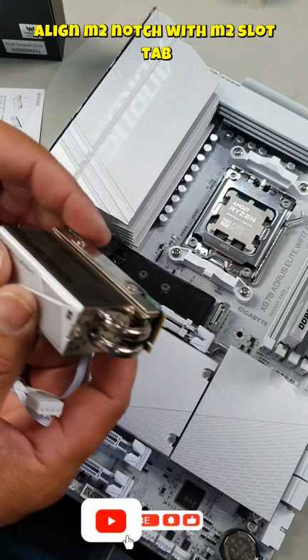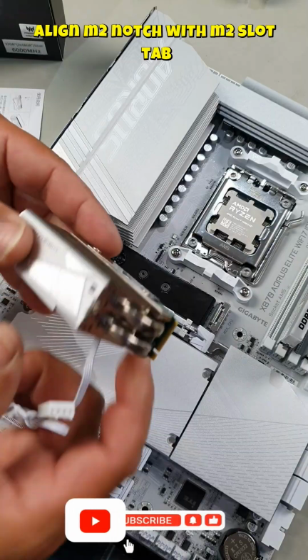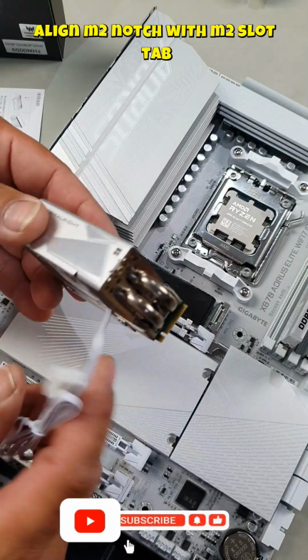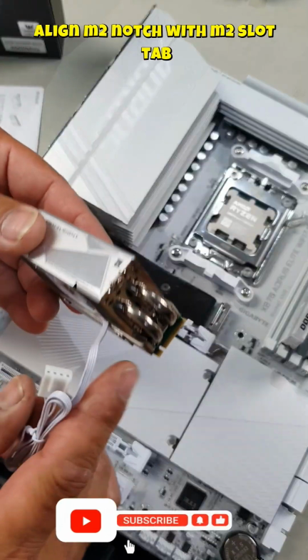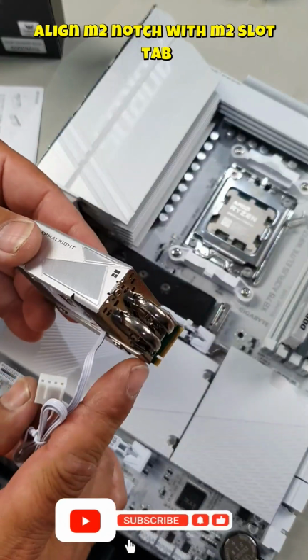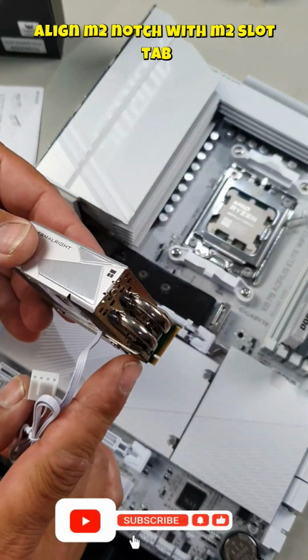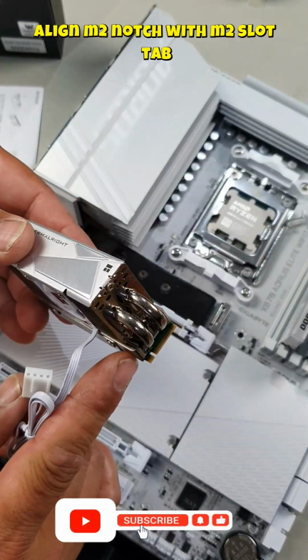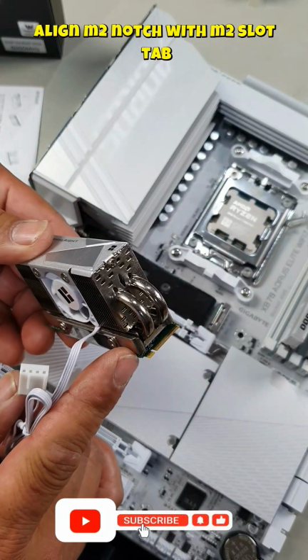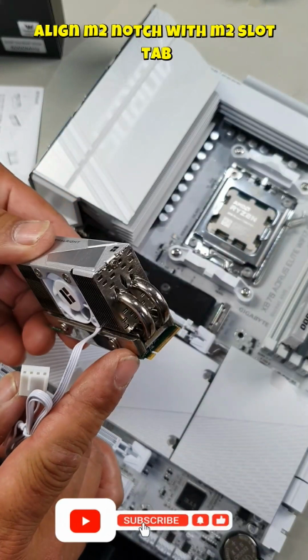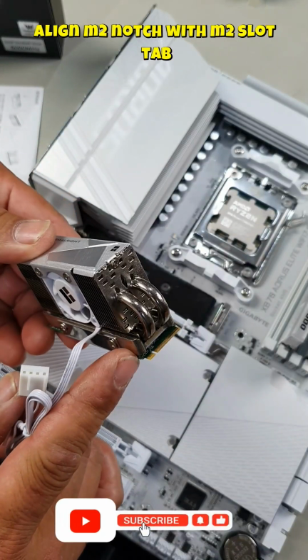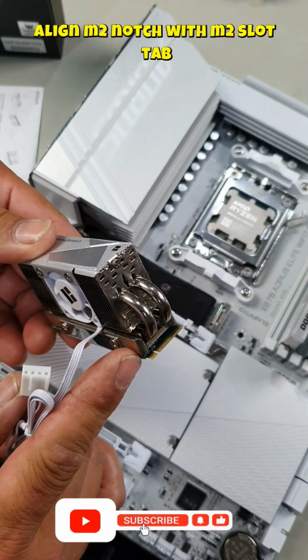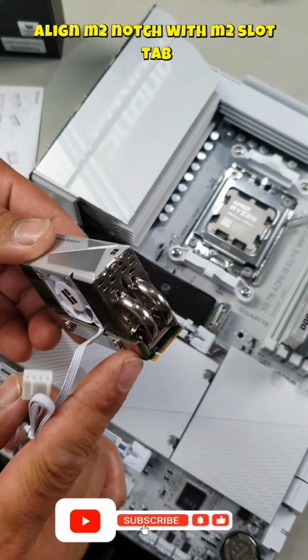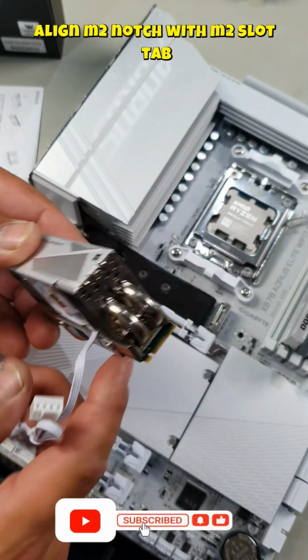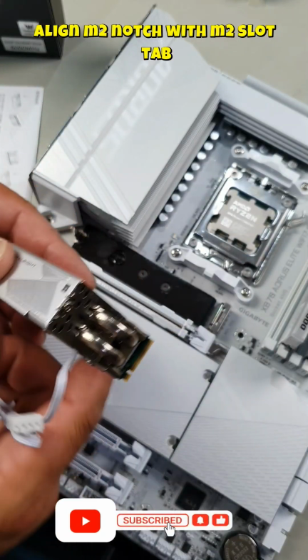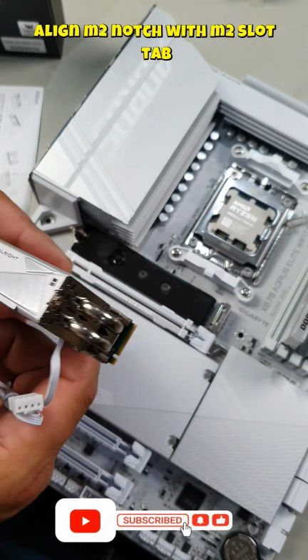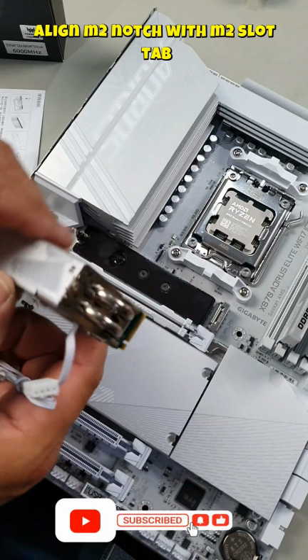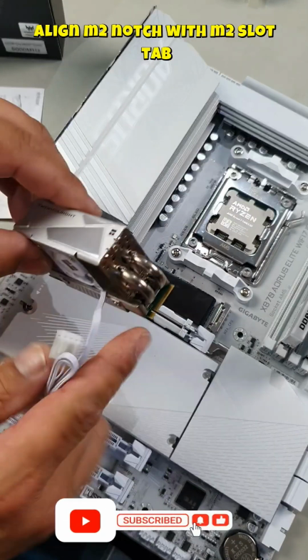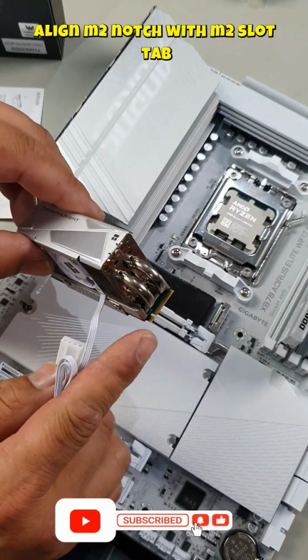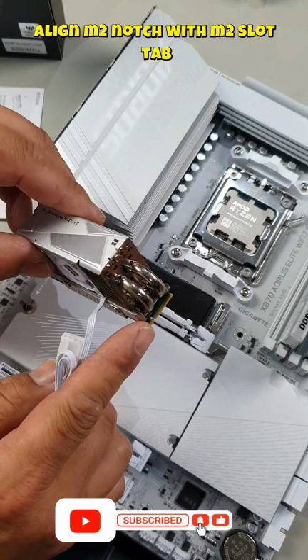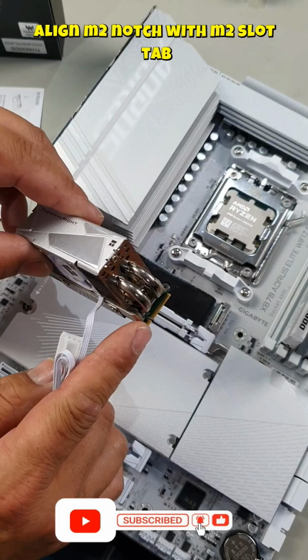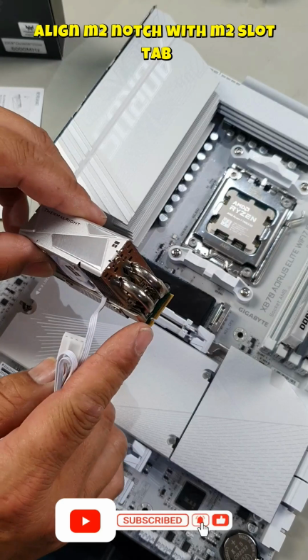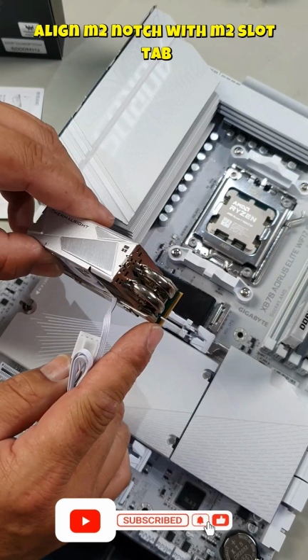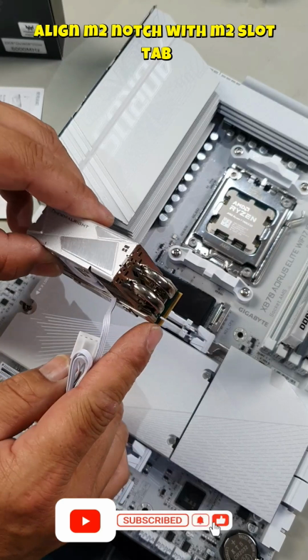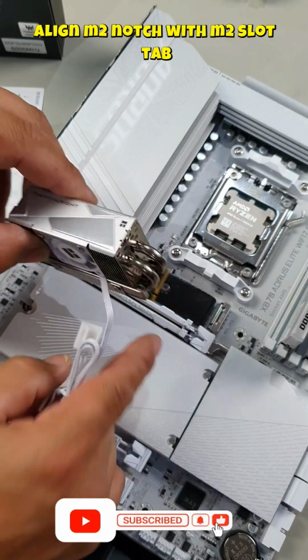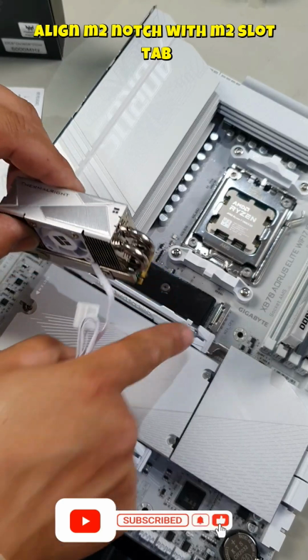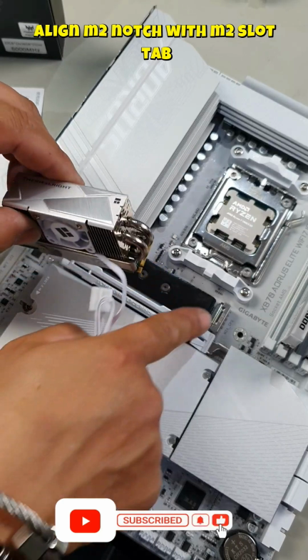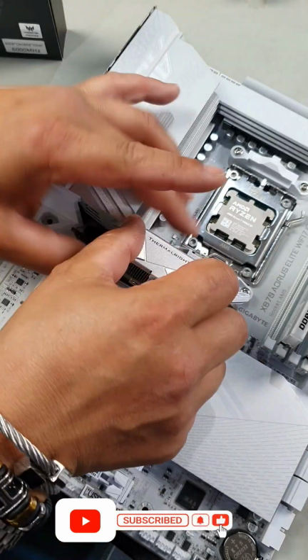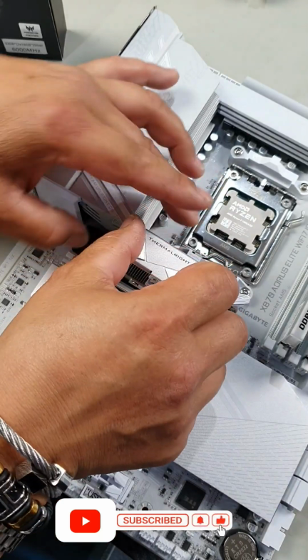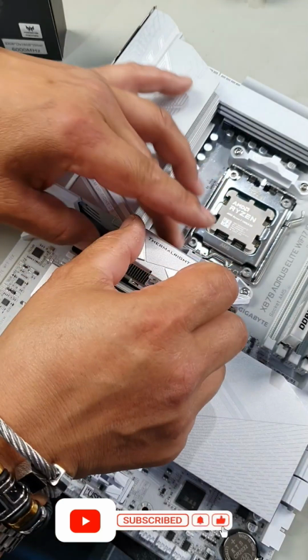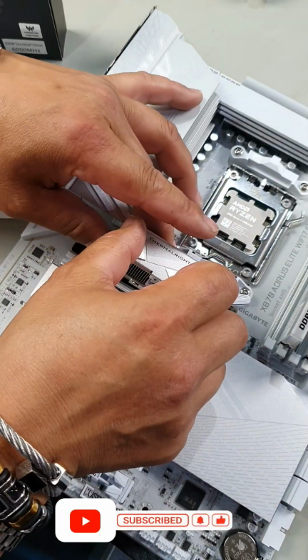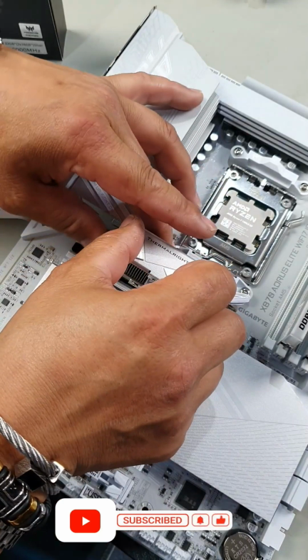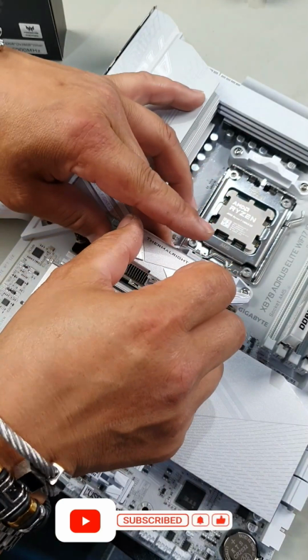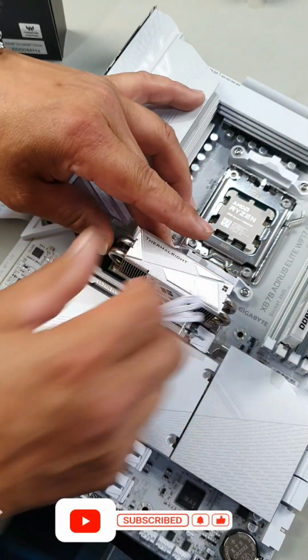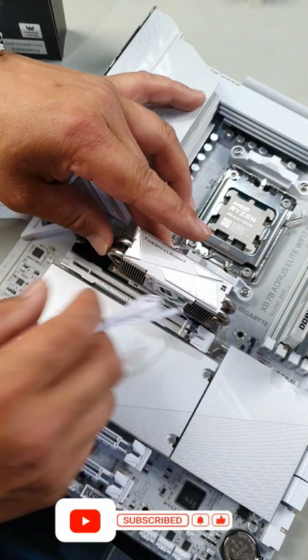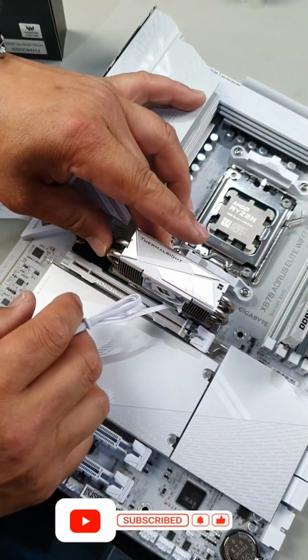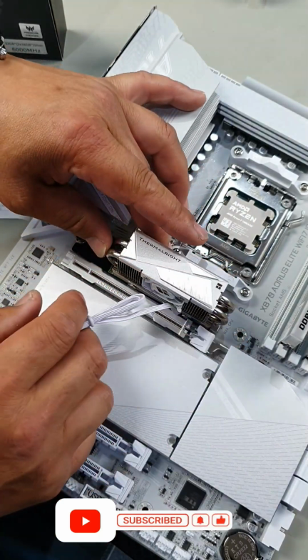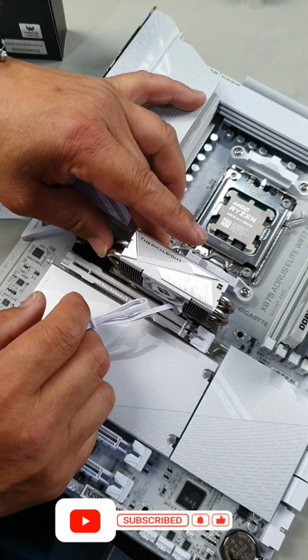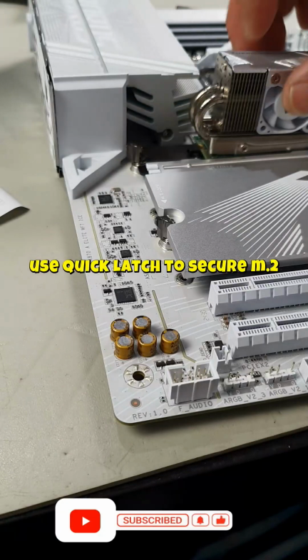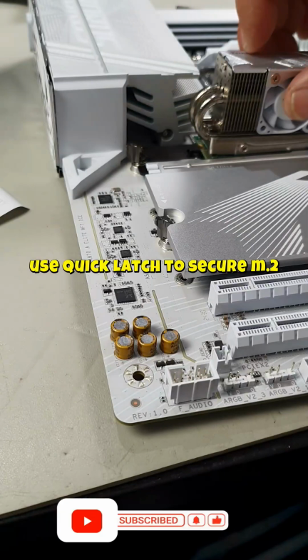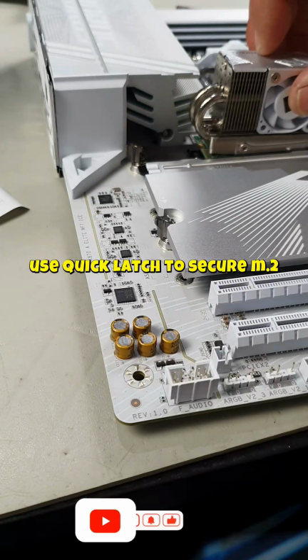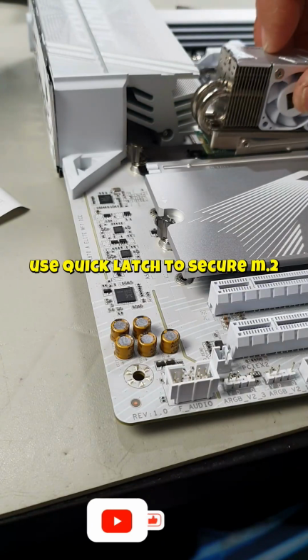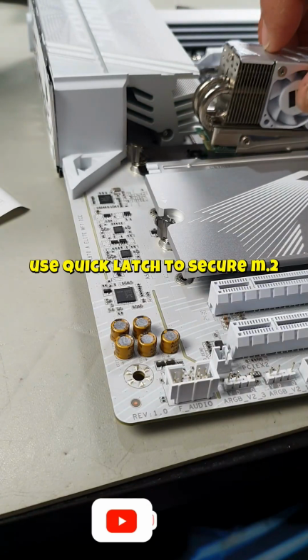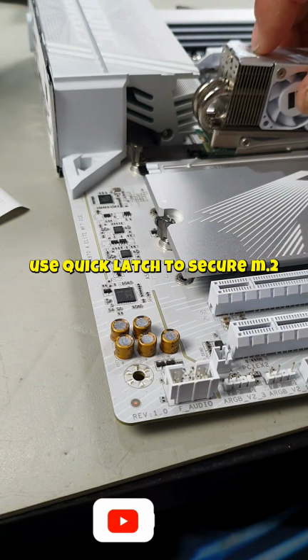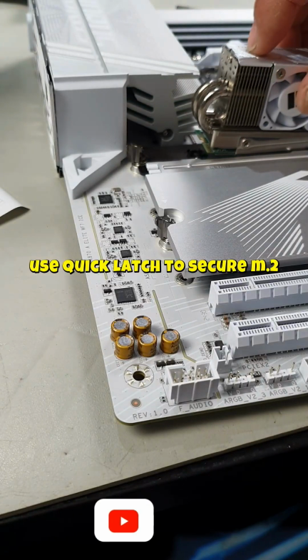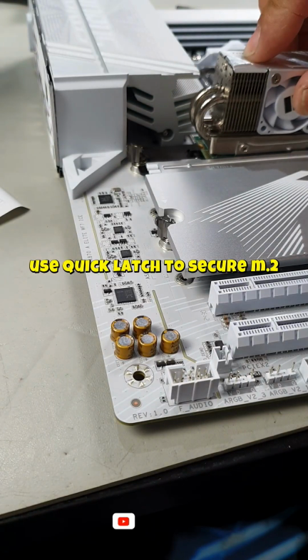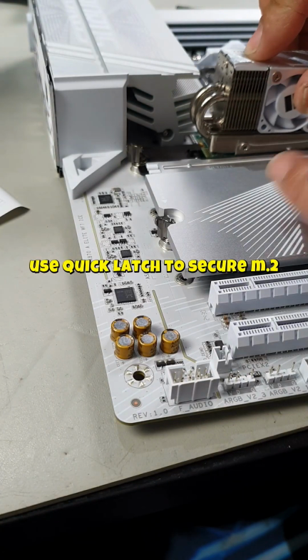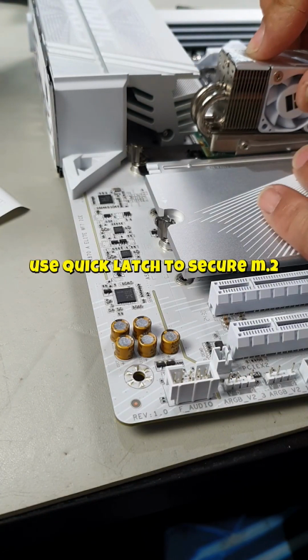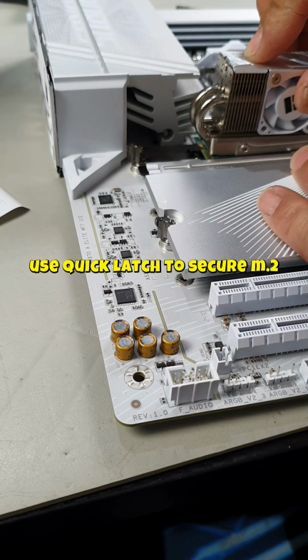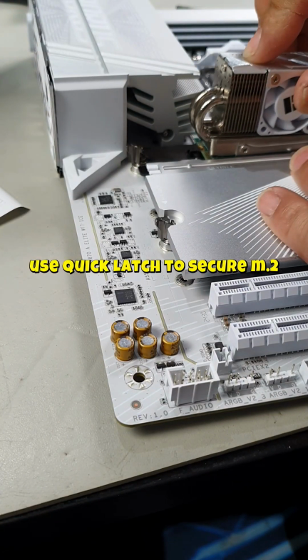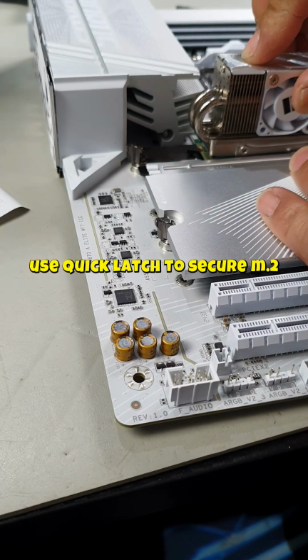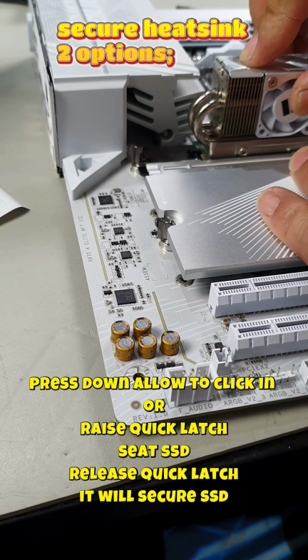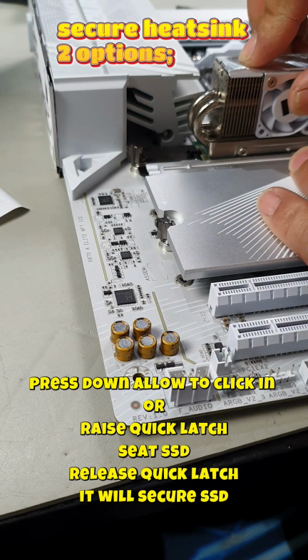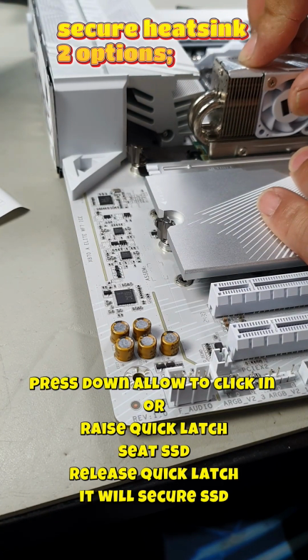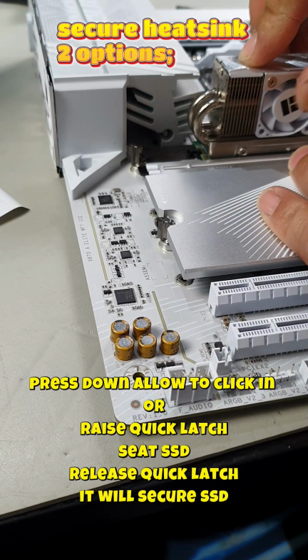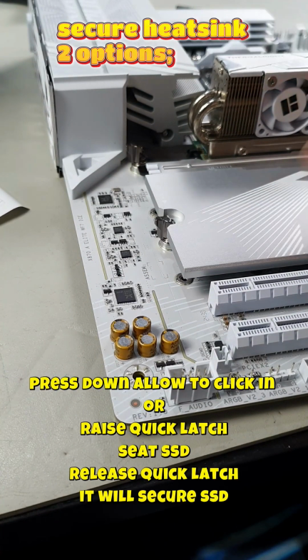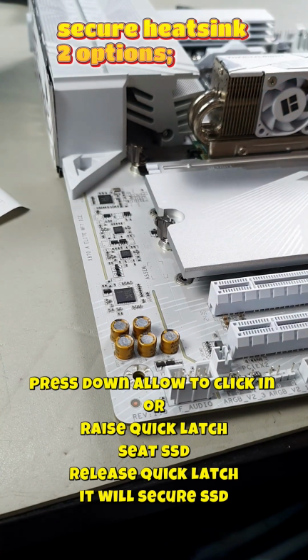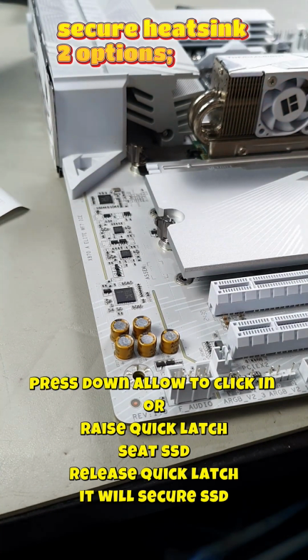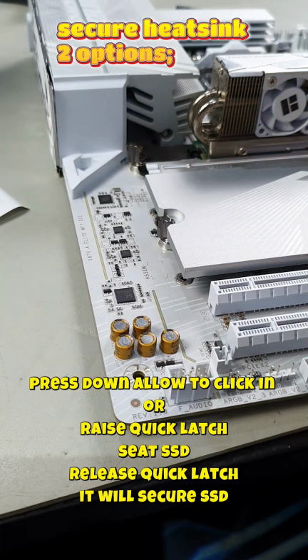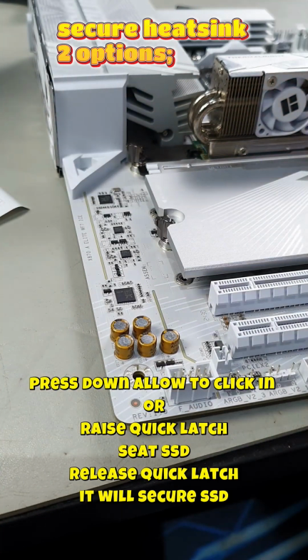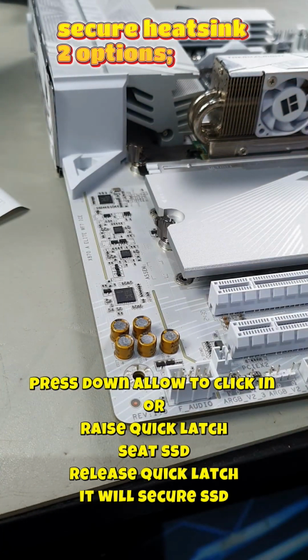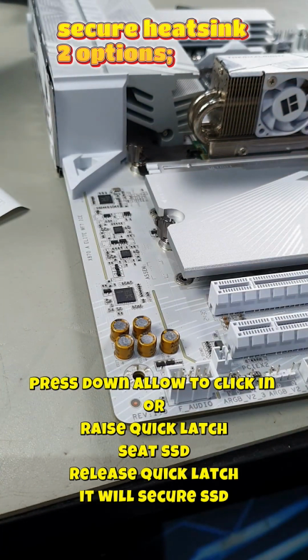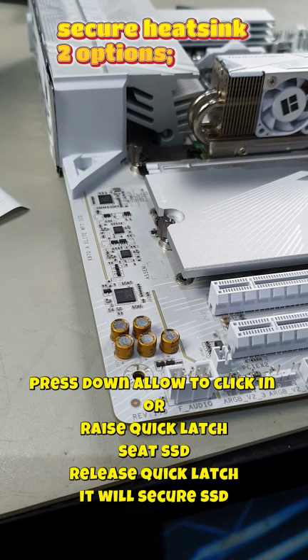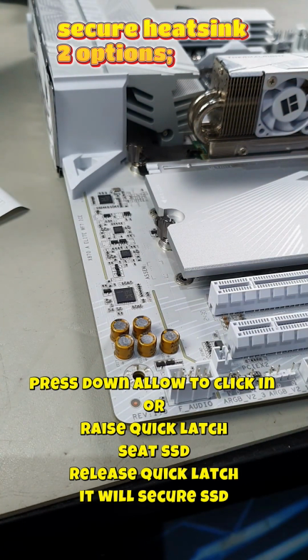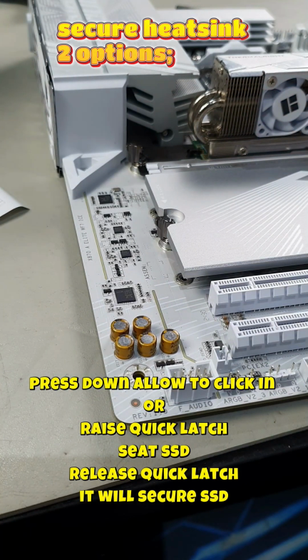Install your M.2 as you would normally. Lining up the tab here, install on a slight angle. To install it, you can just push straight down and it will lock into place.